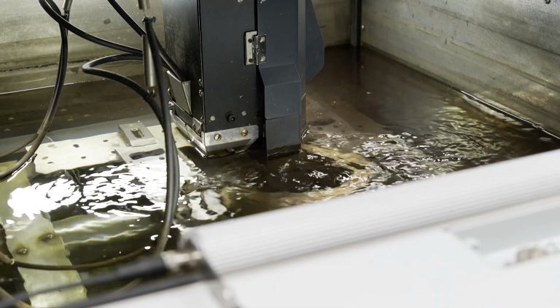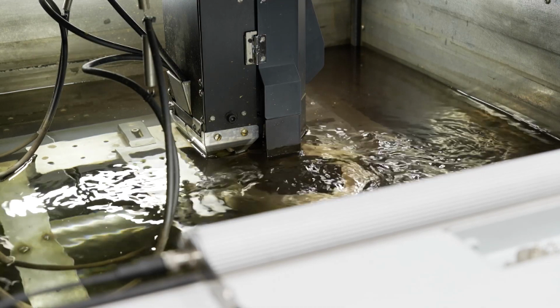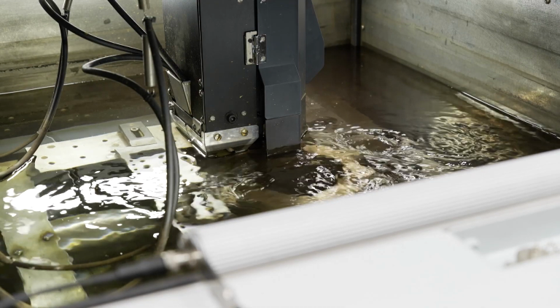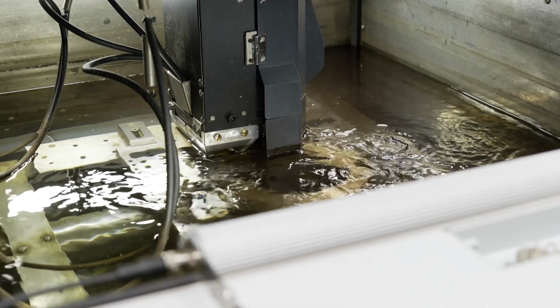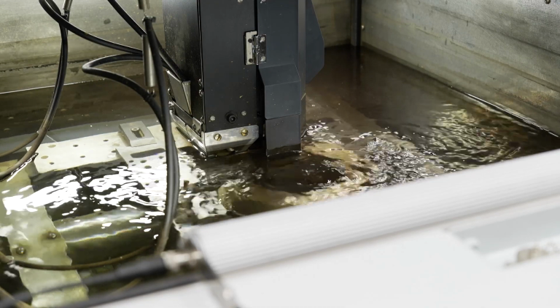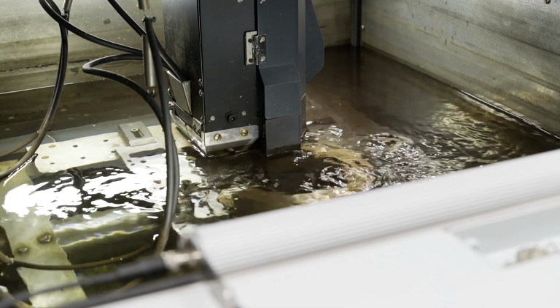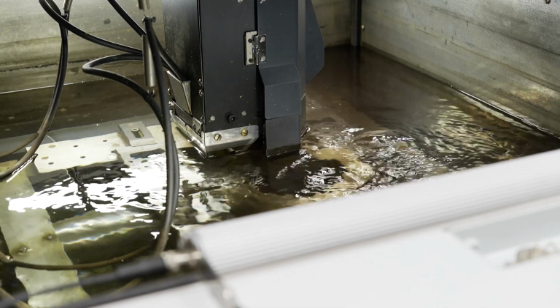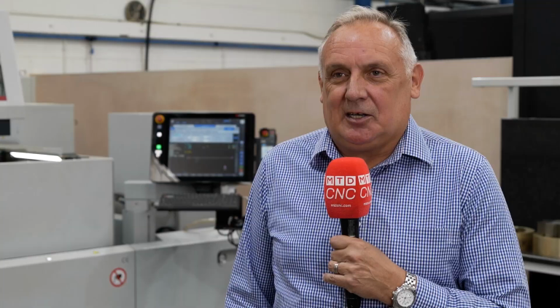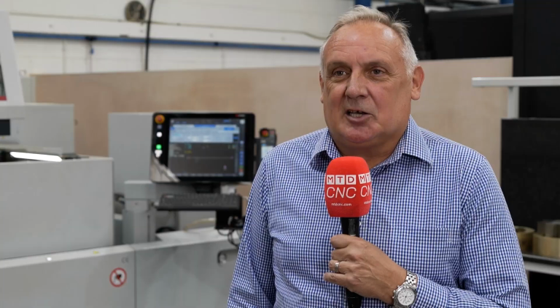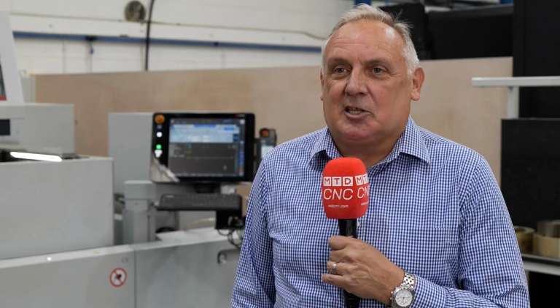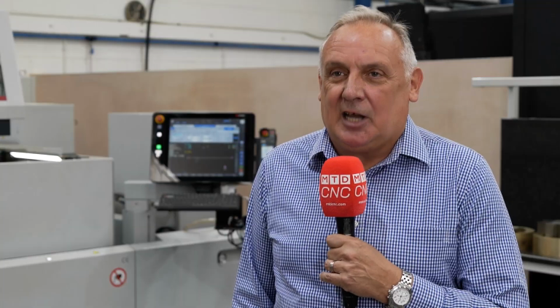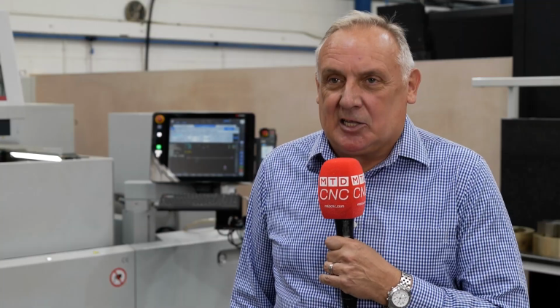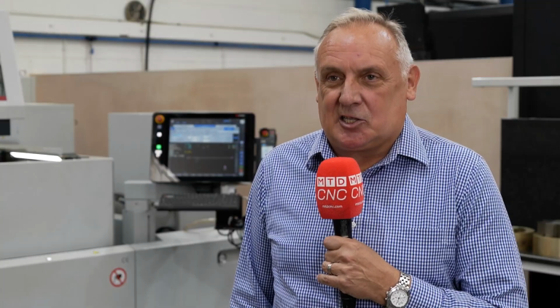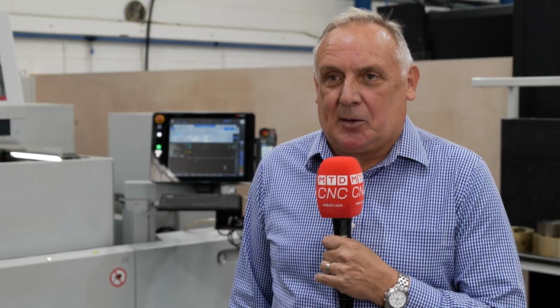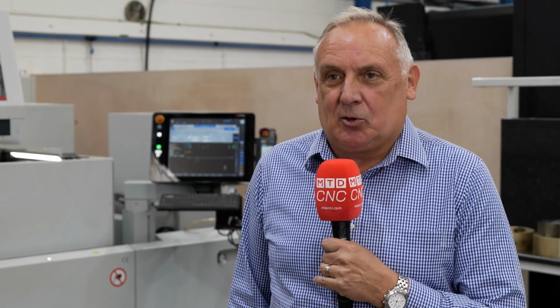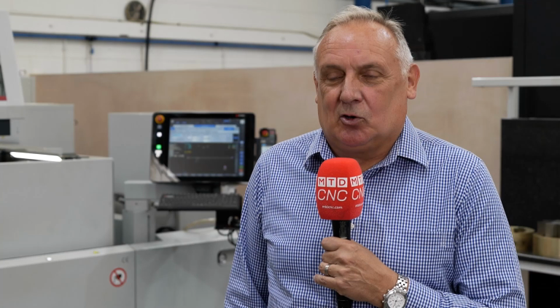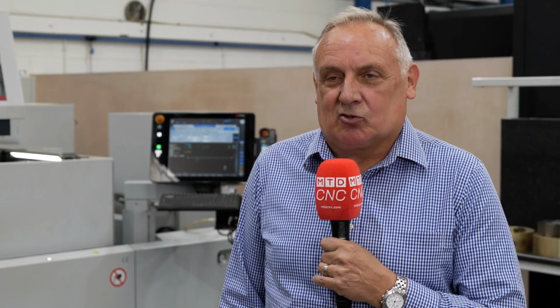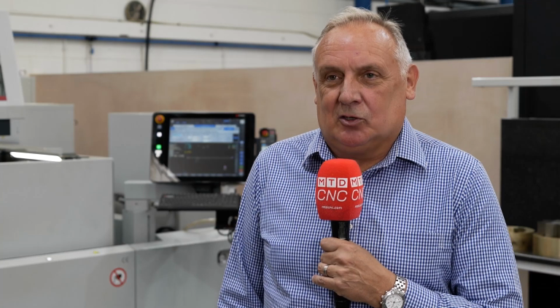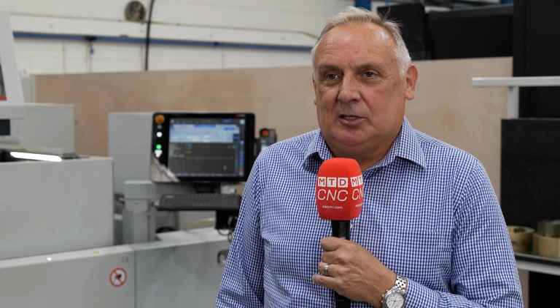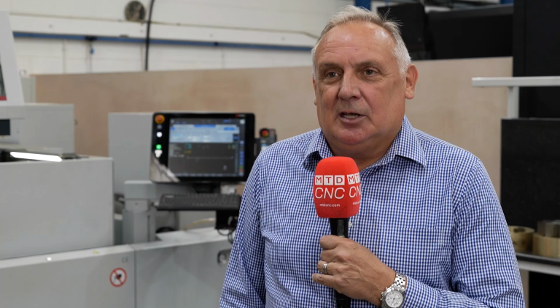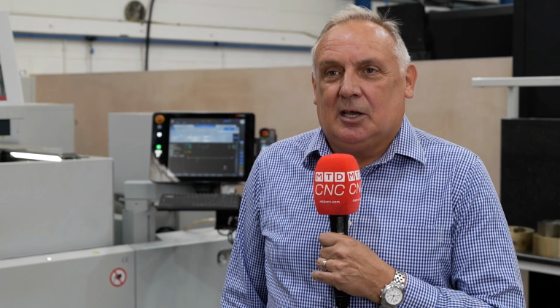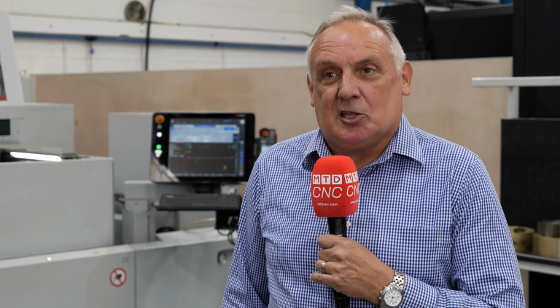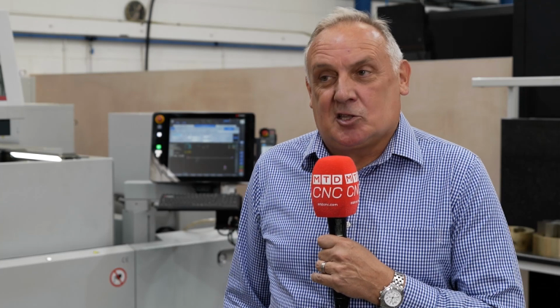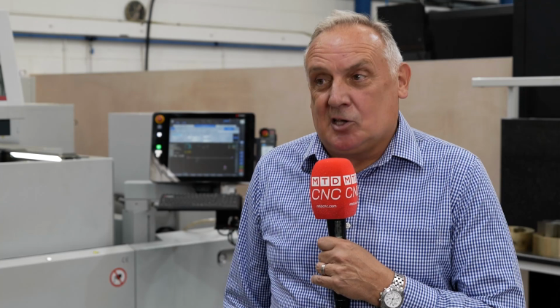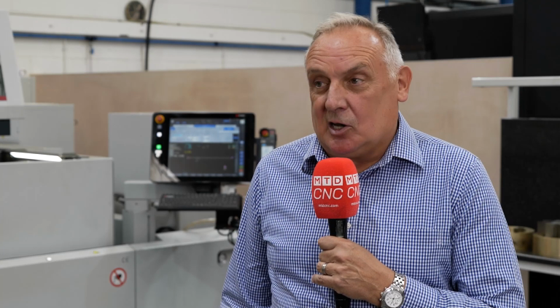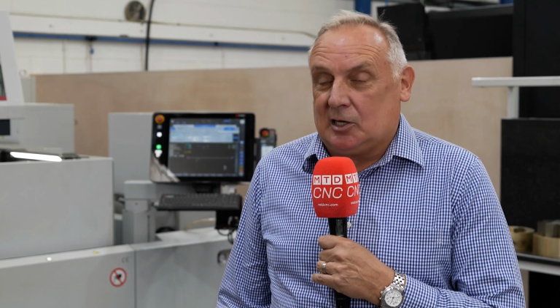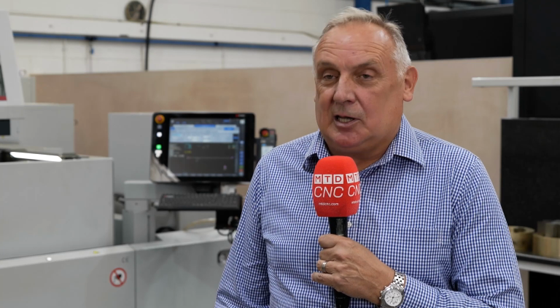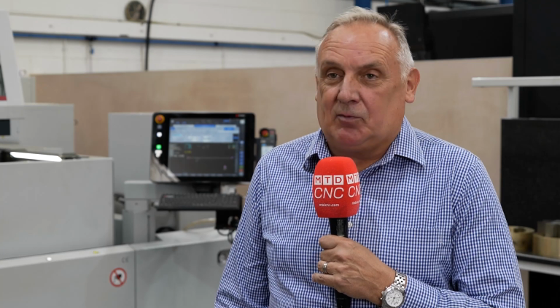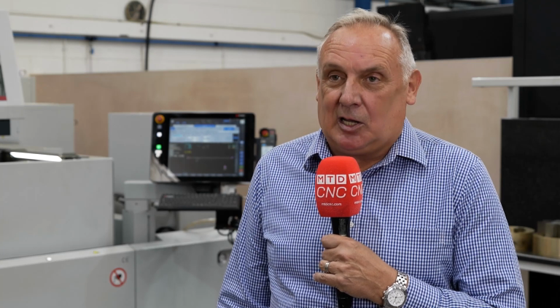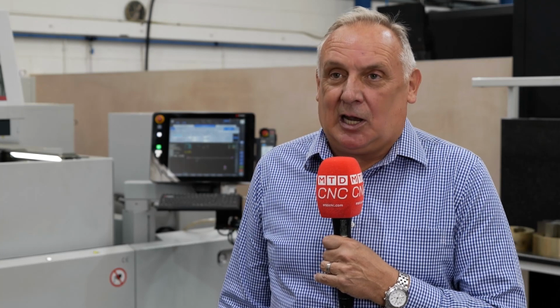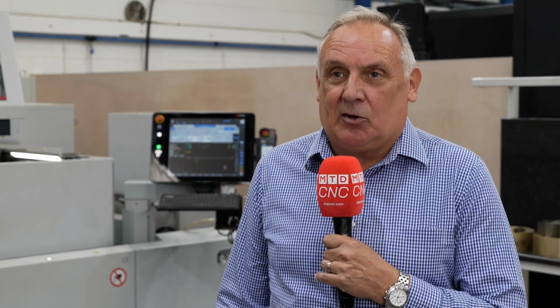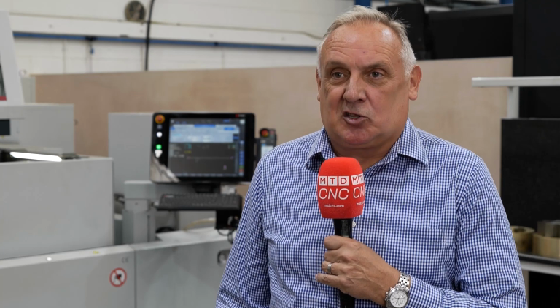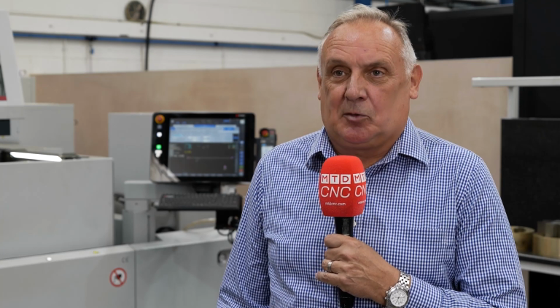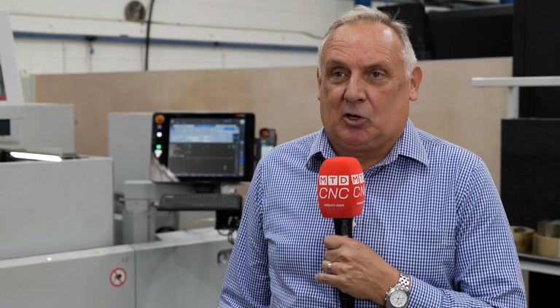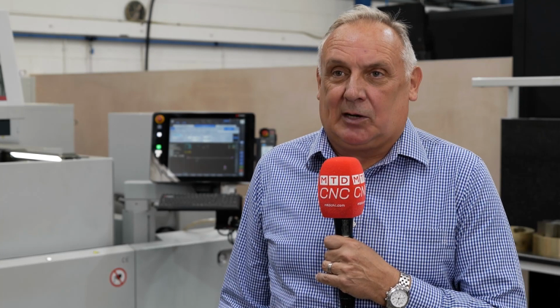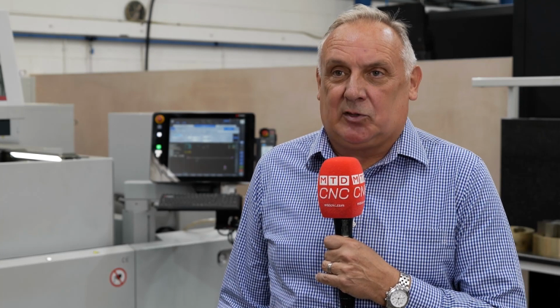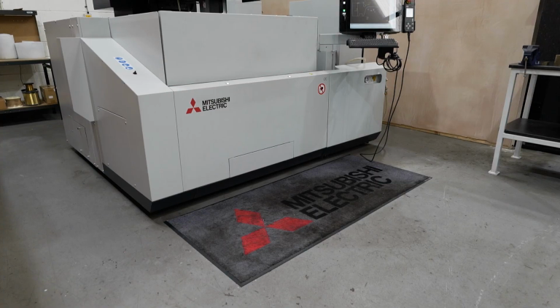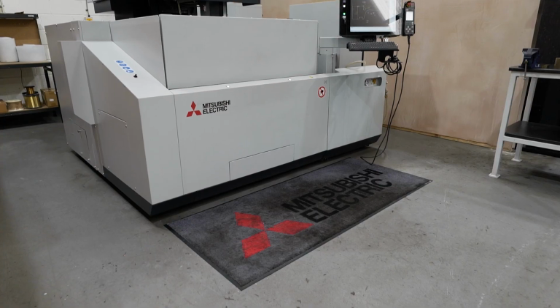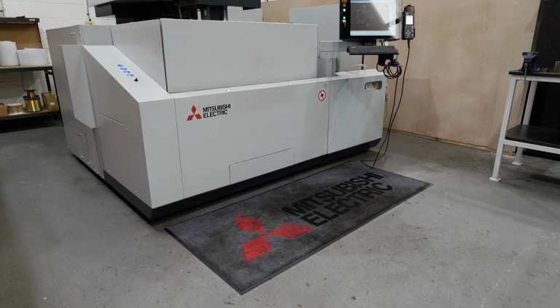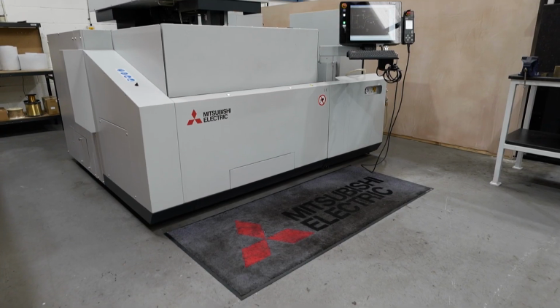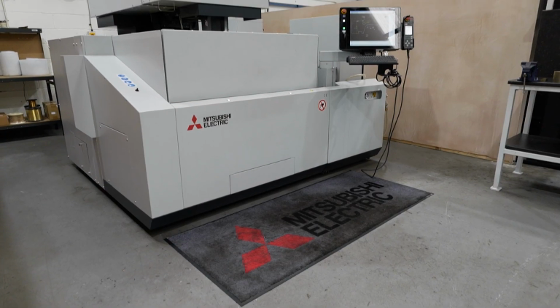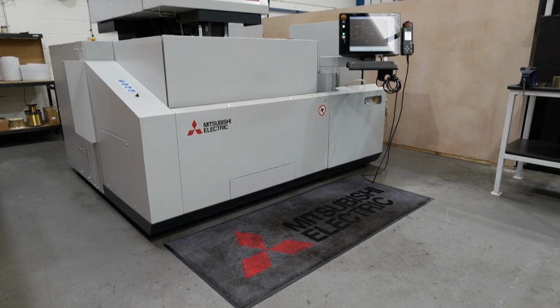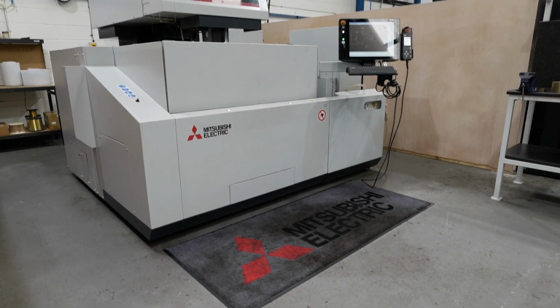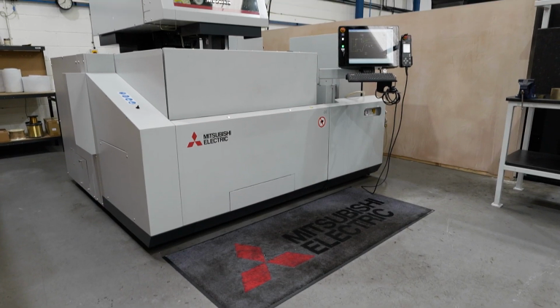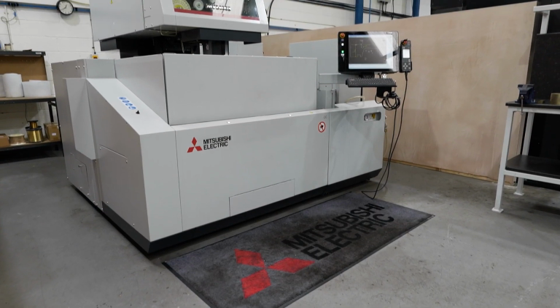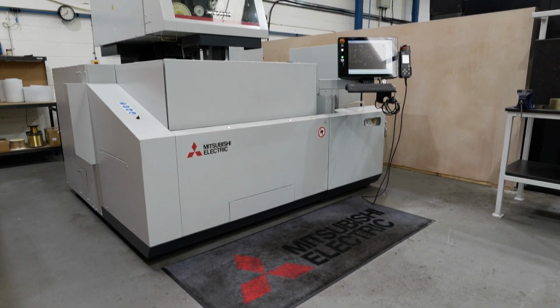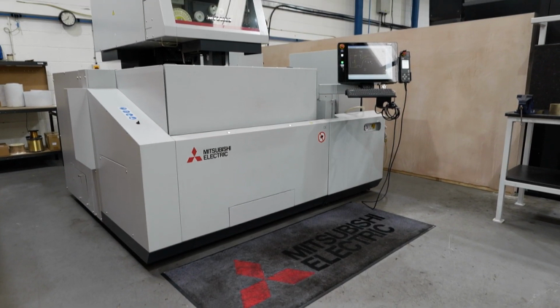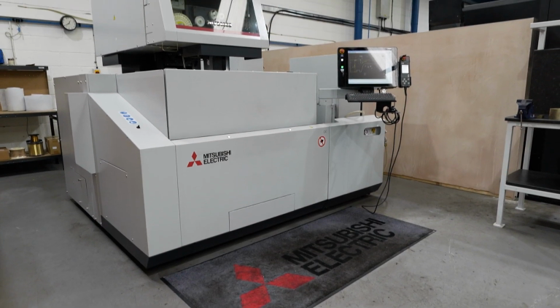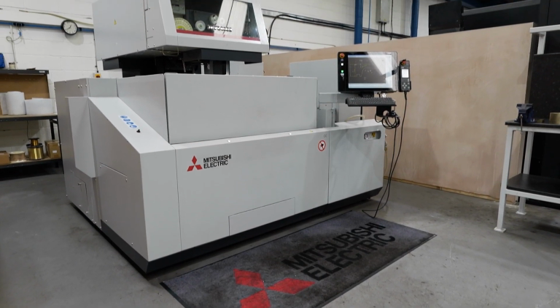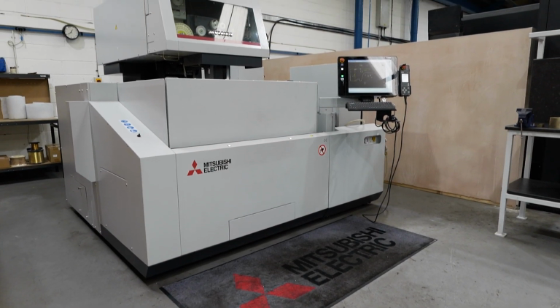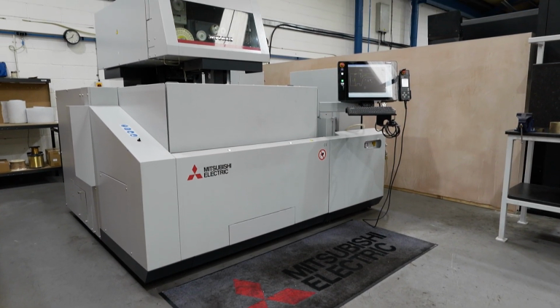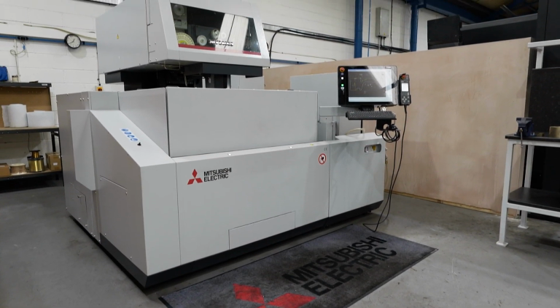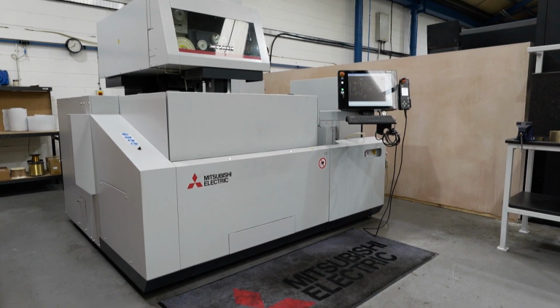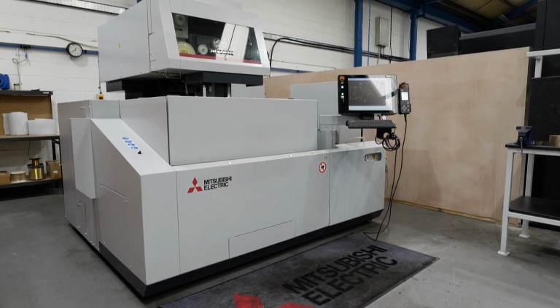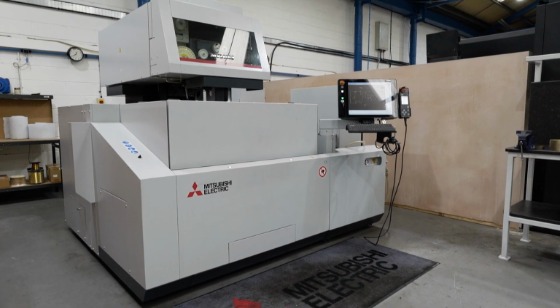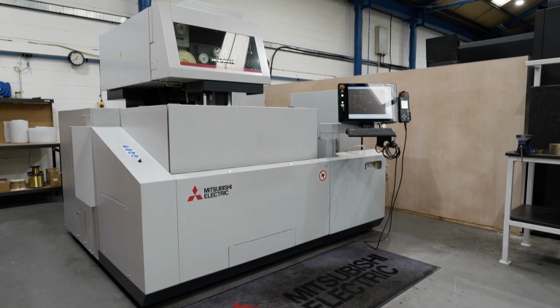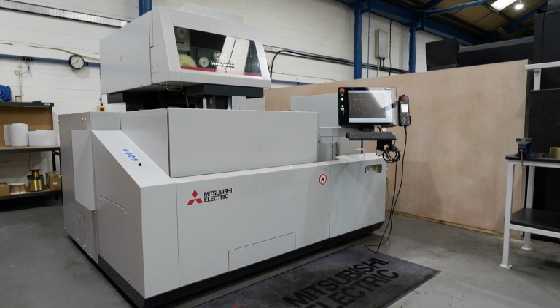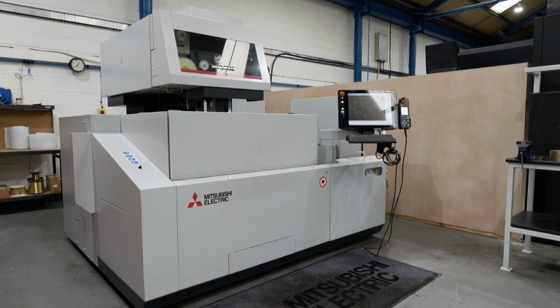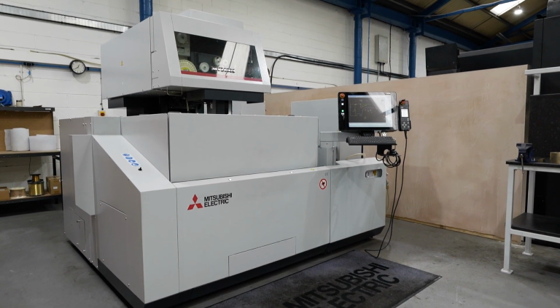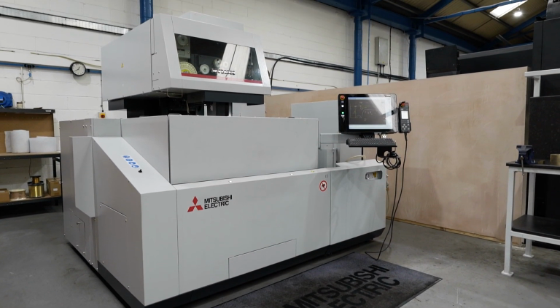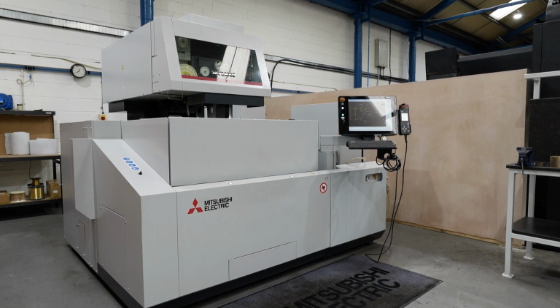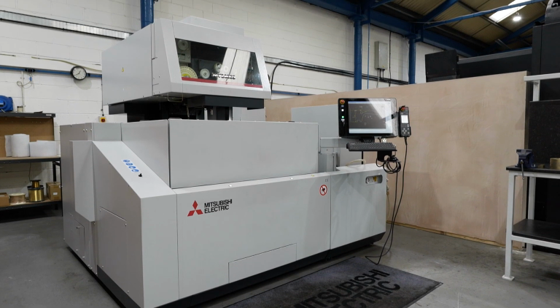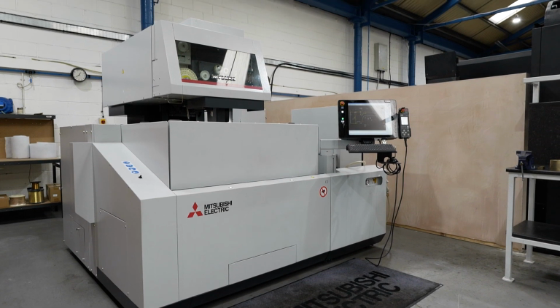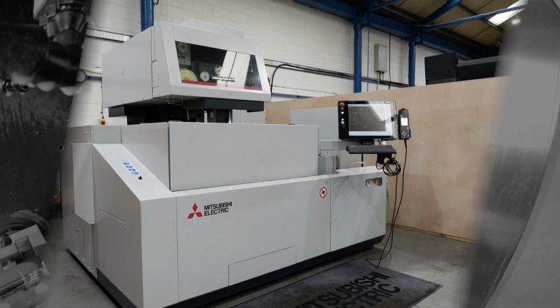This machine has enhanced our production and certainly allowed us to bring everything in-house, and it's future-proofed Volz Engineering. This machine has enhanced our manufacturing.